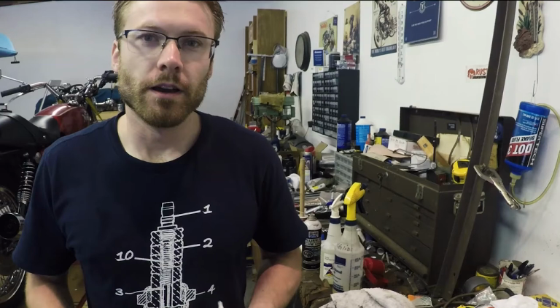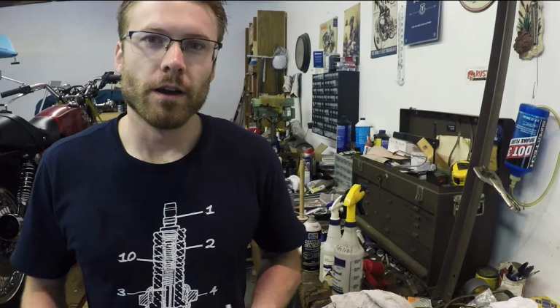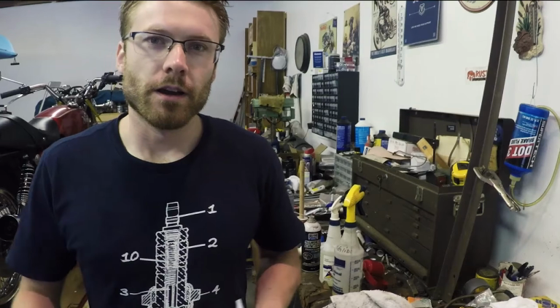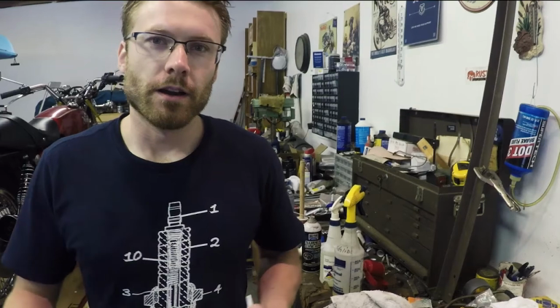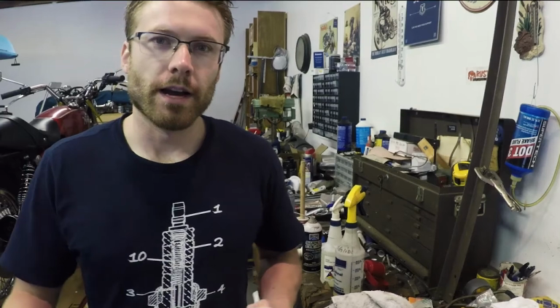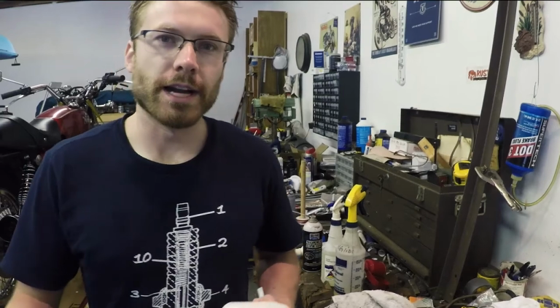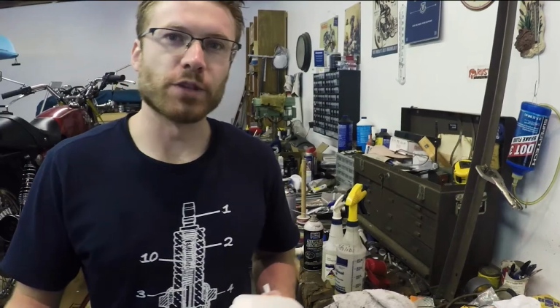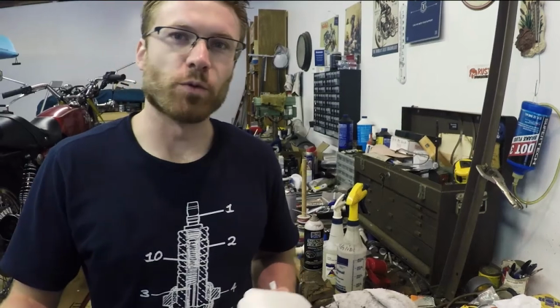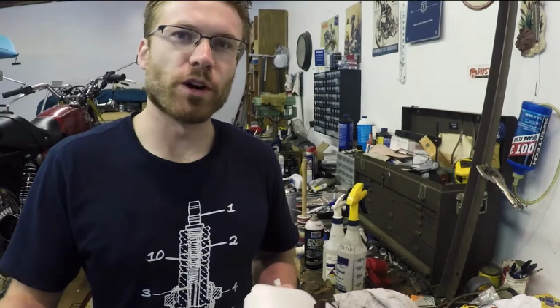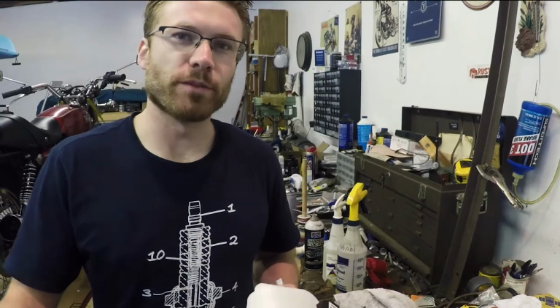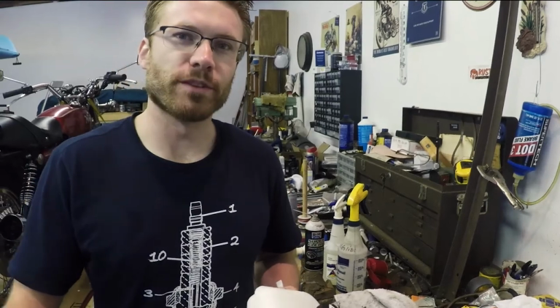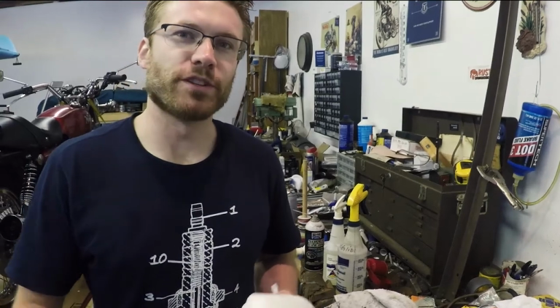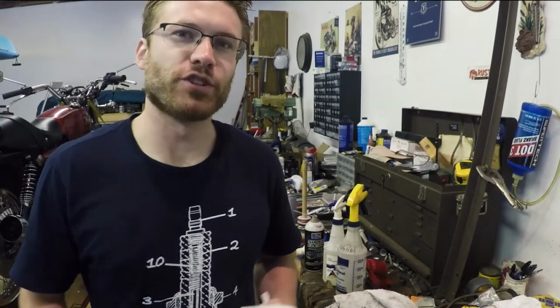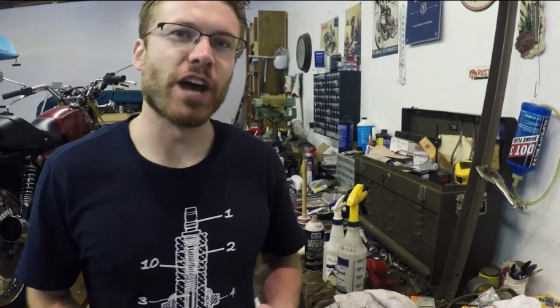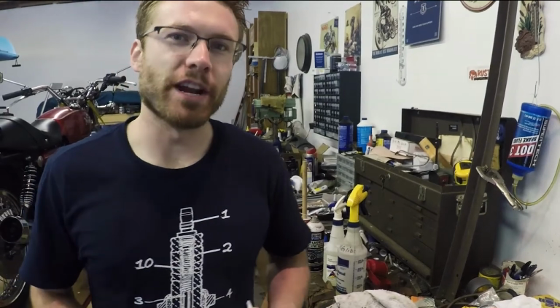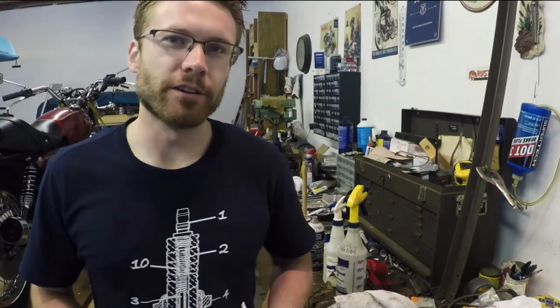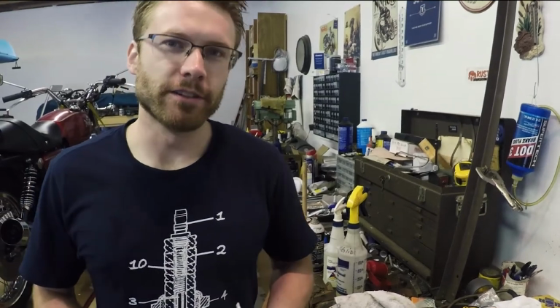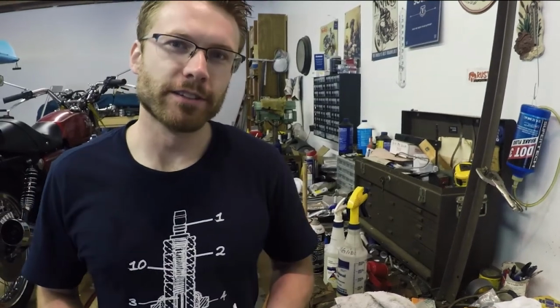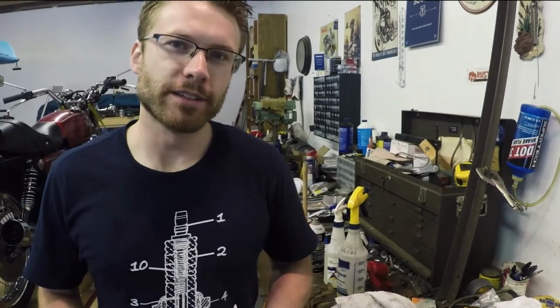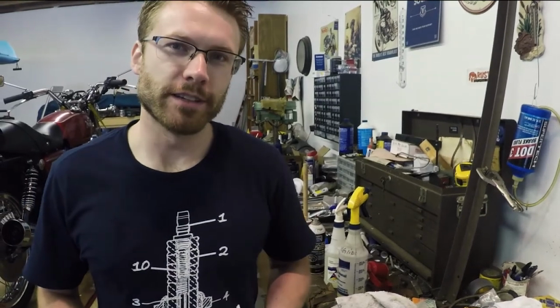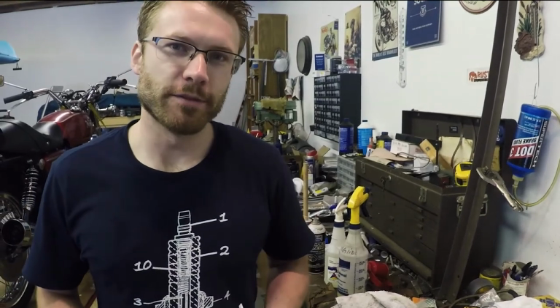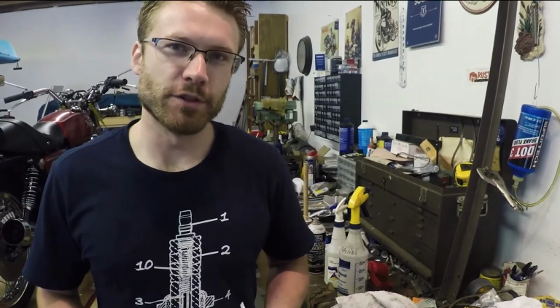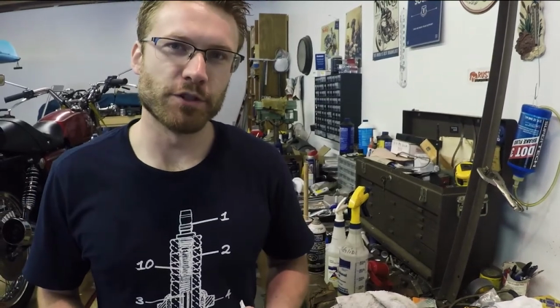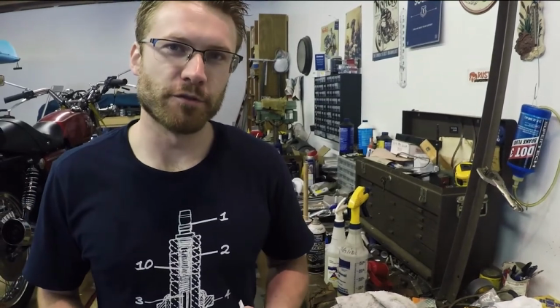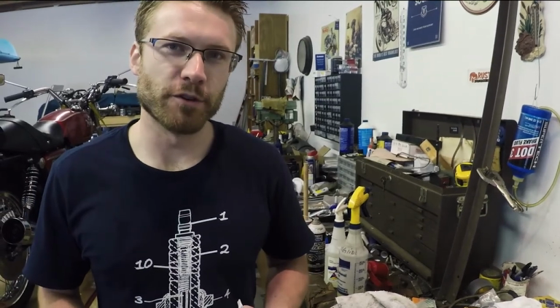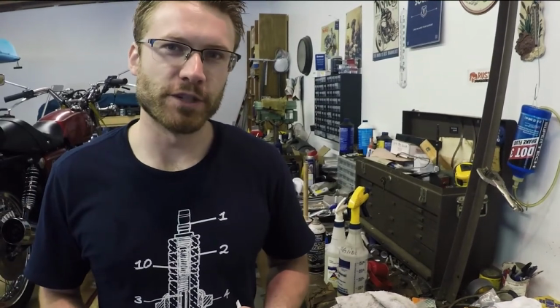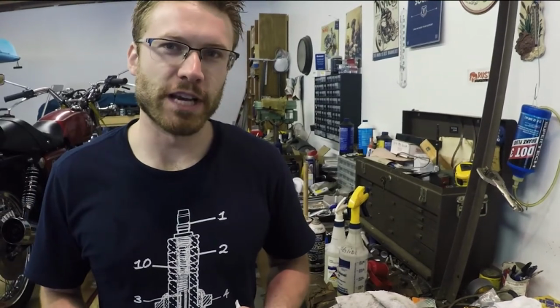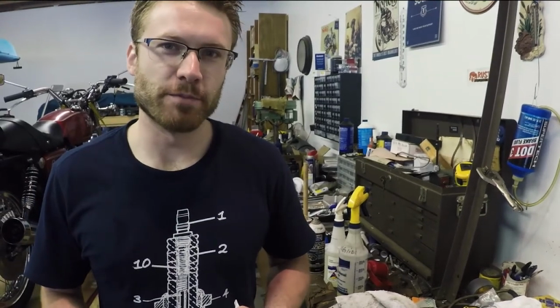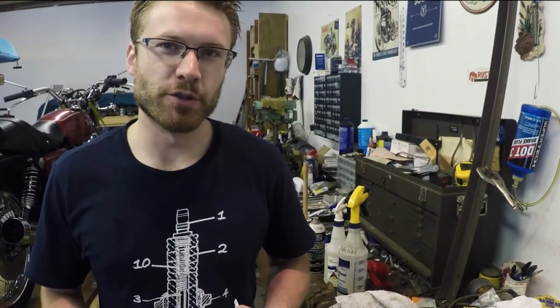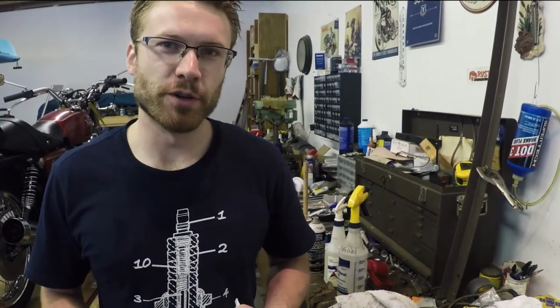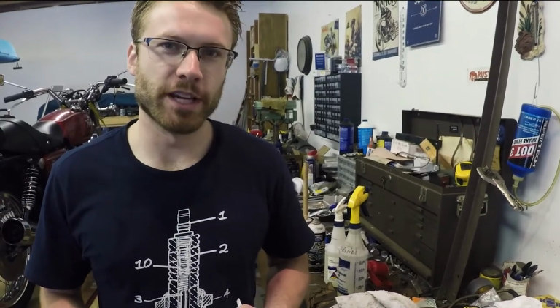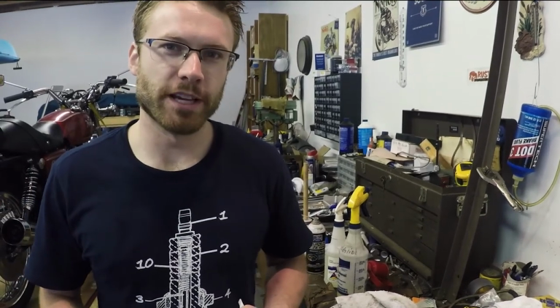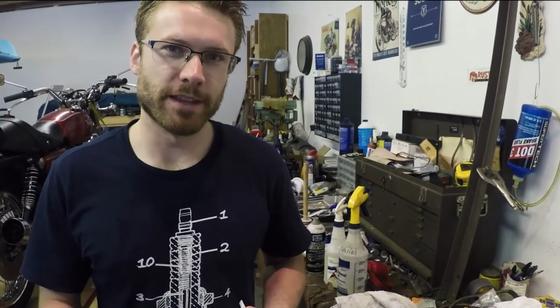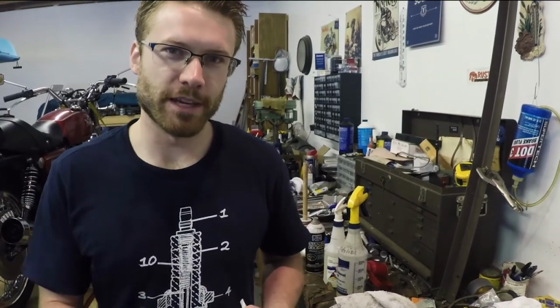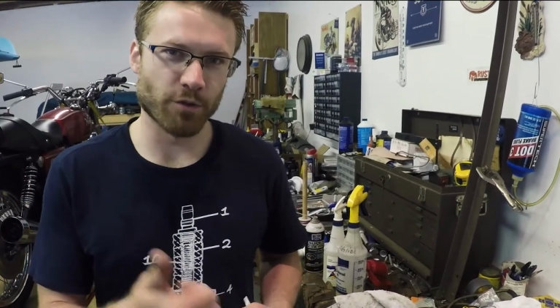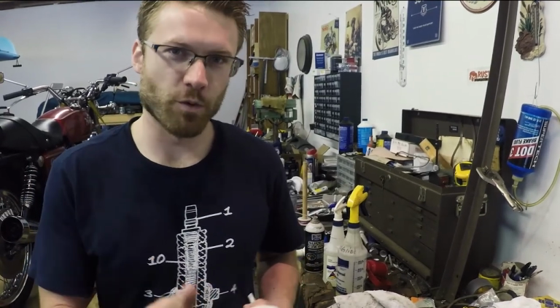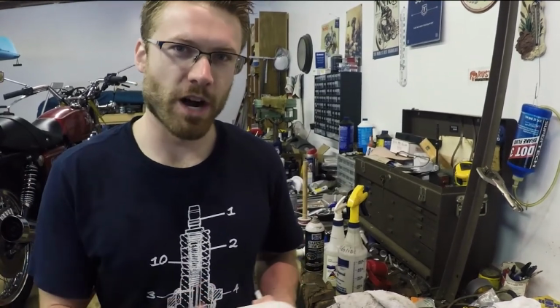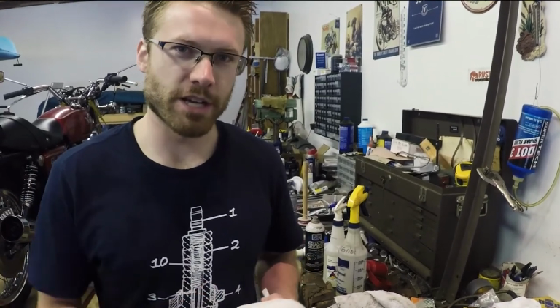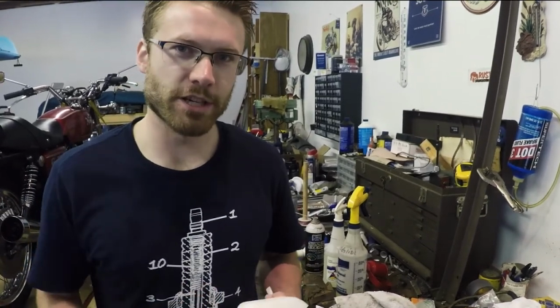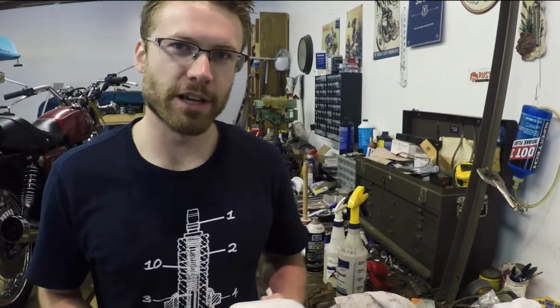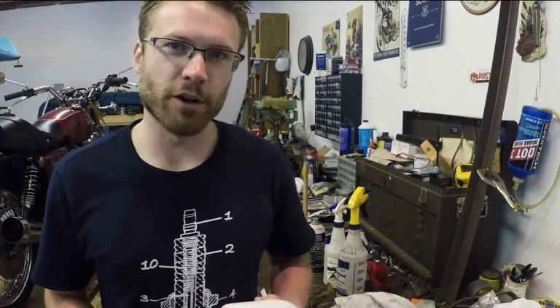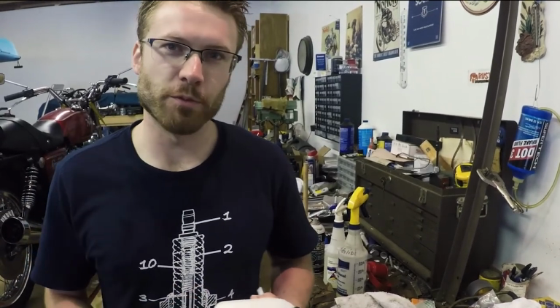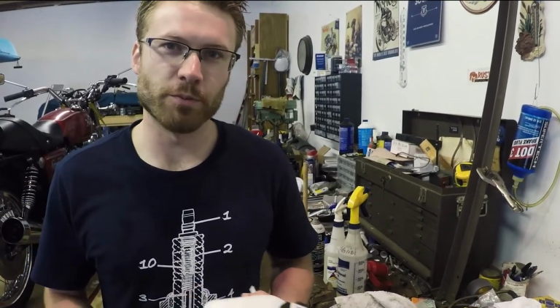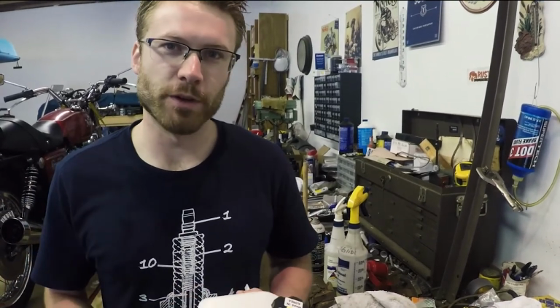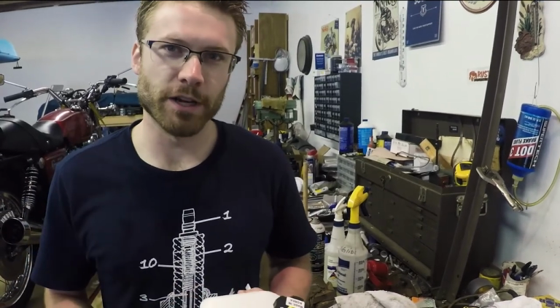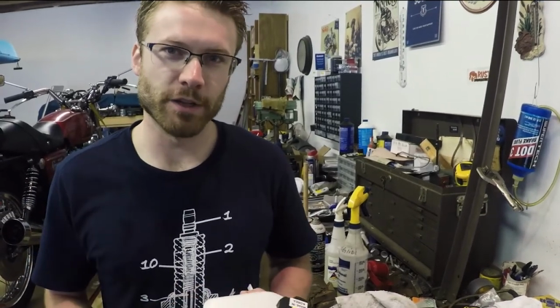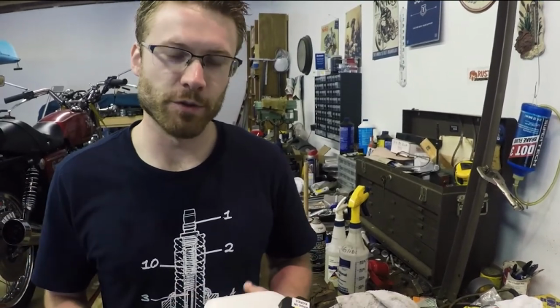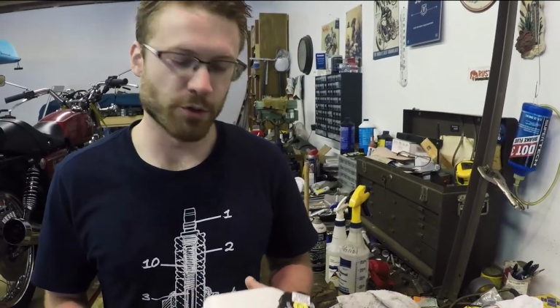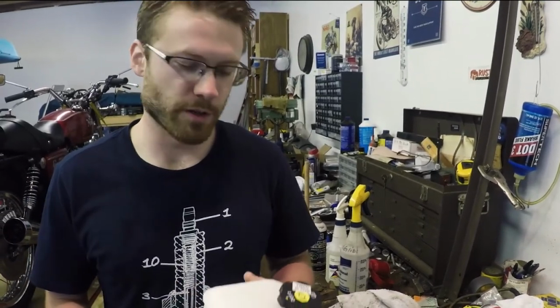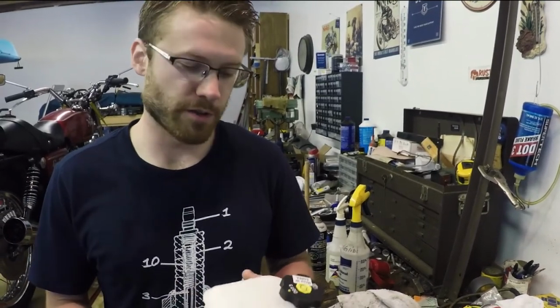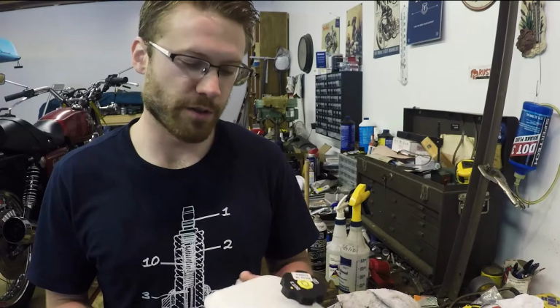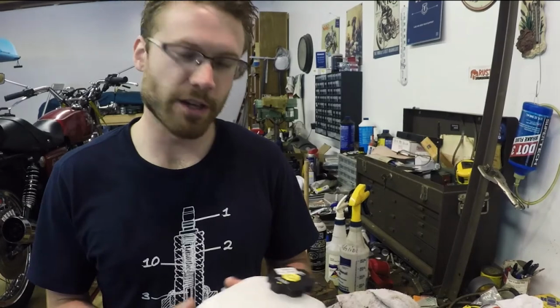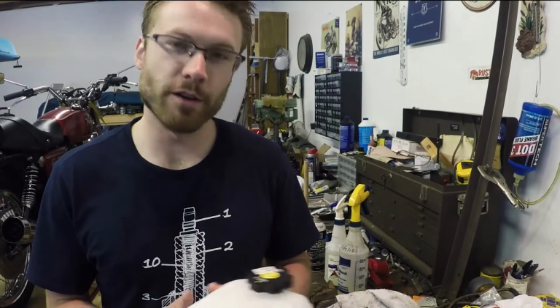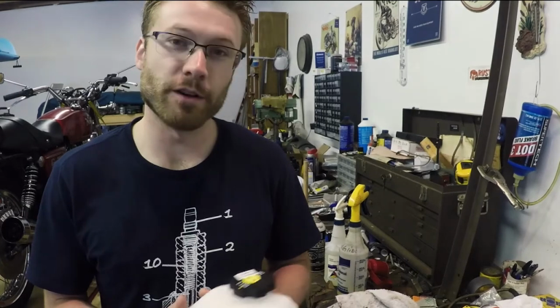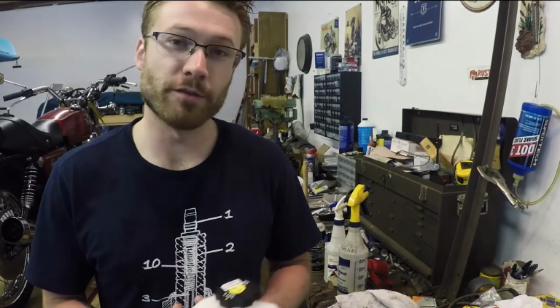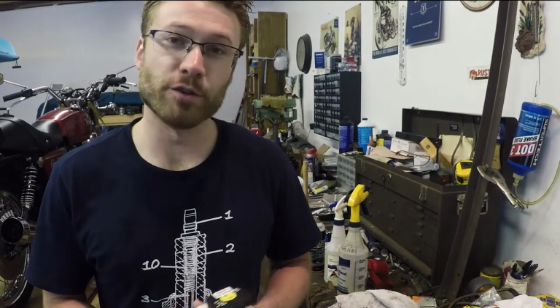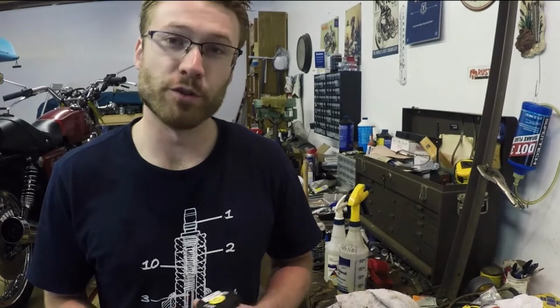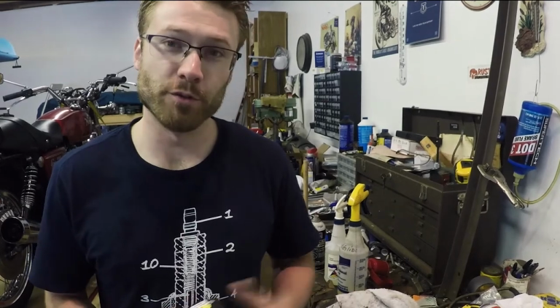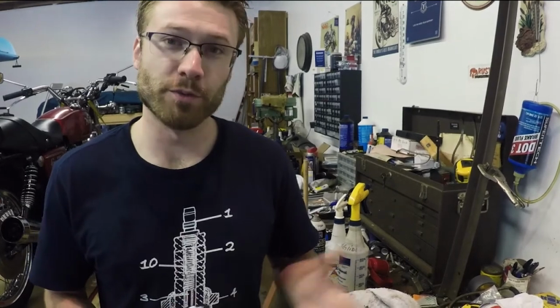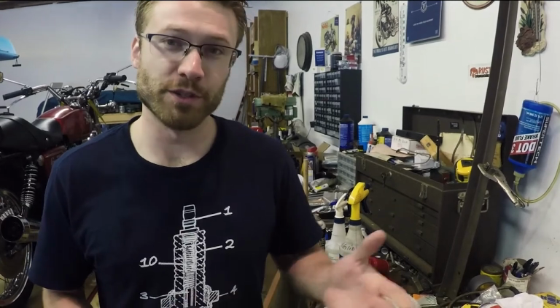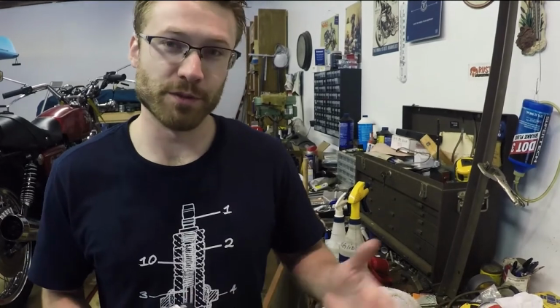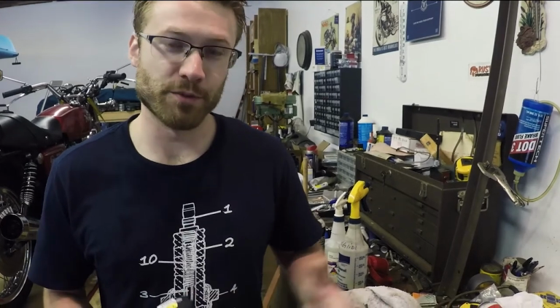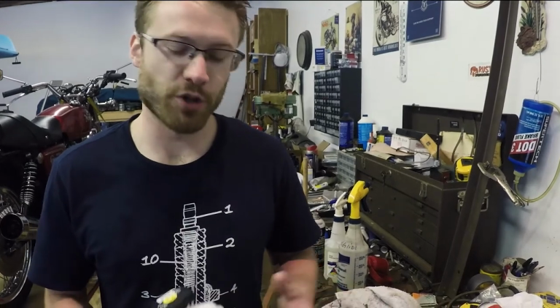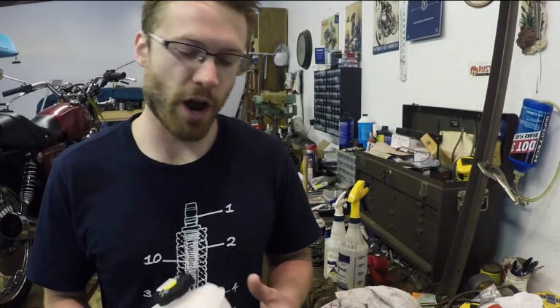Hi guys, welcome to the channel. If this is your first time tuning in, thanks for watching. I hope you enjoy this video and if you do, please subscribe.